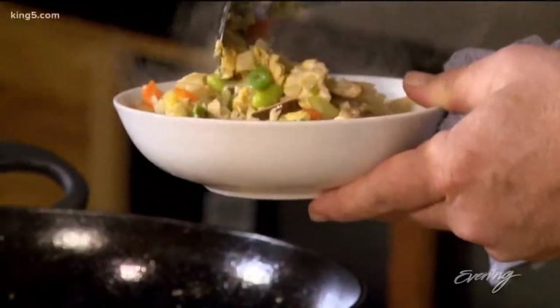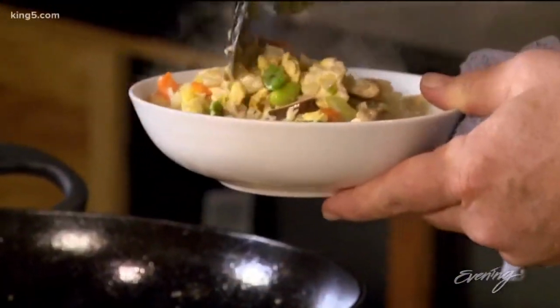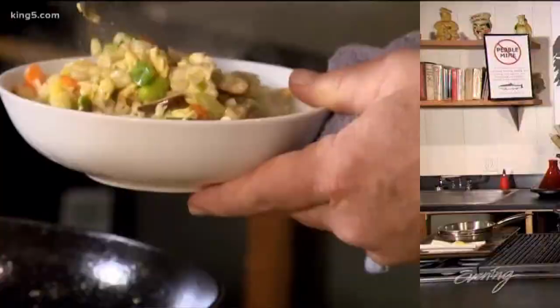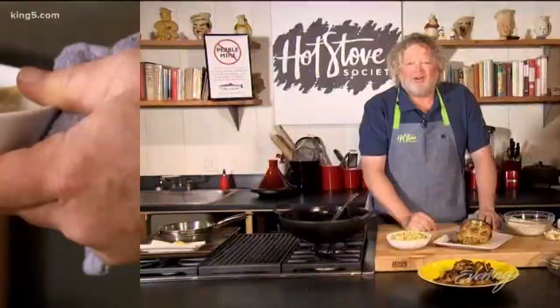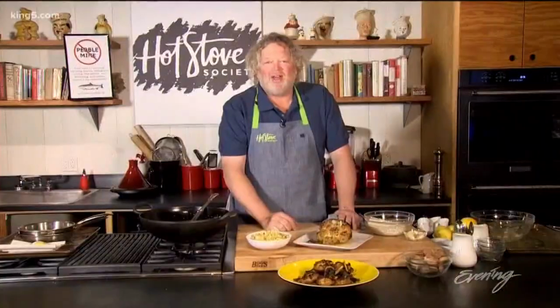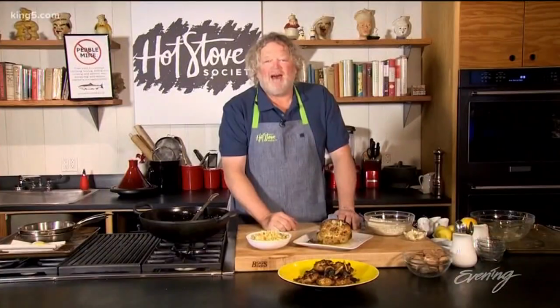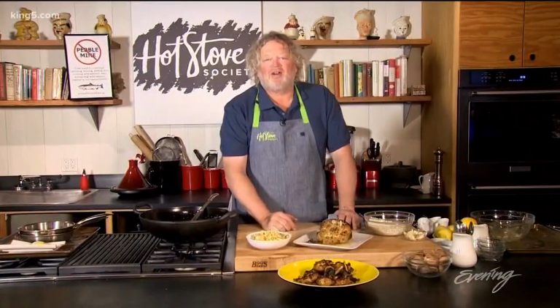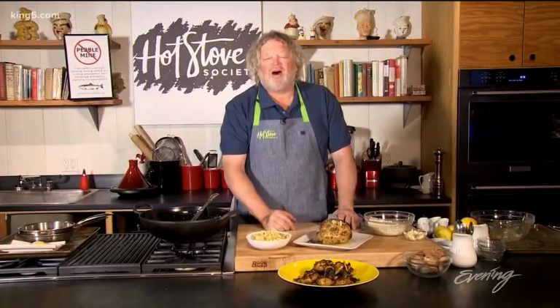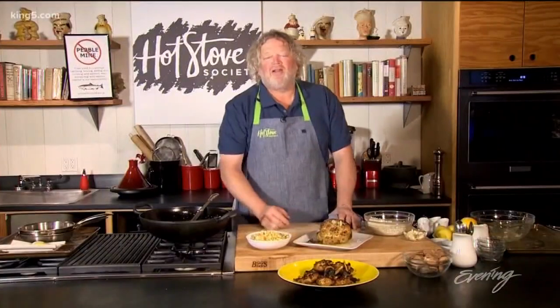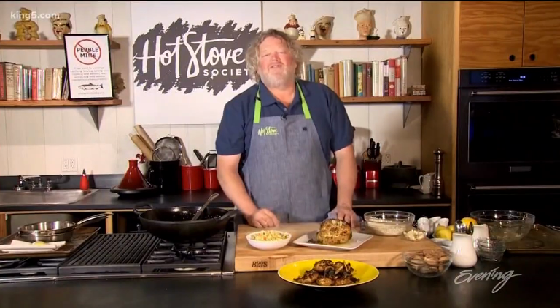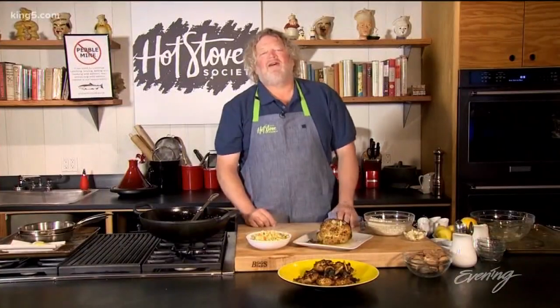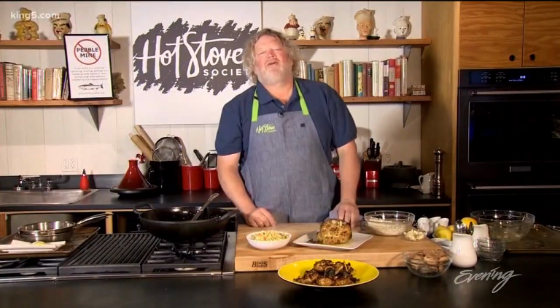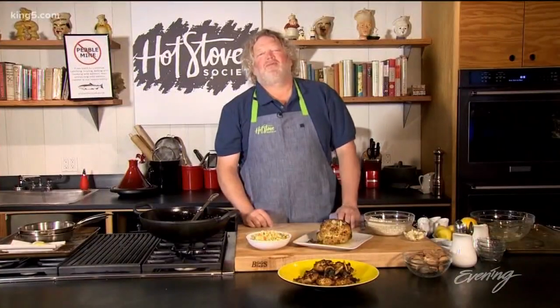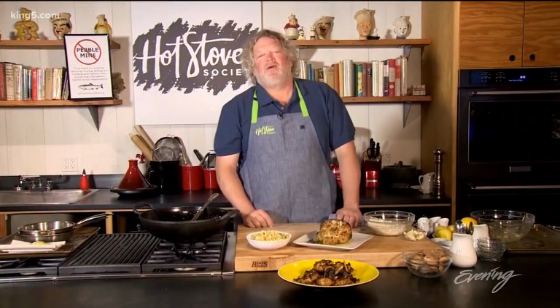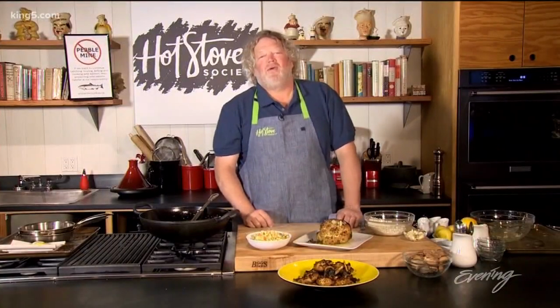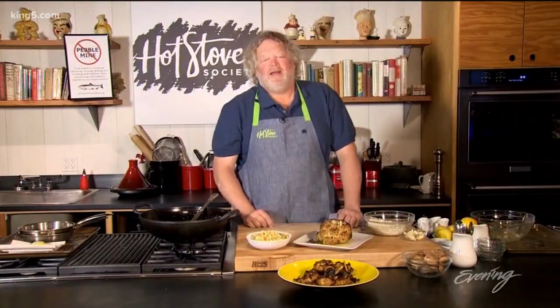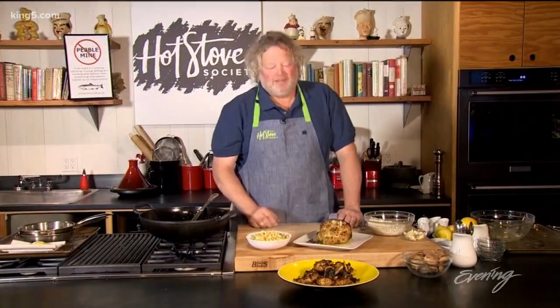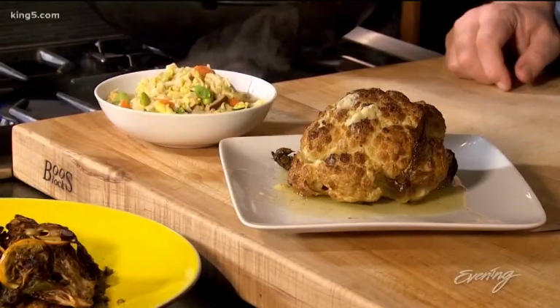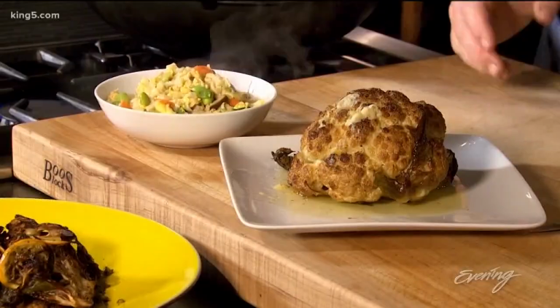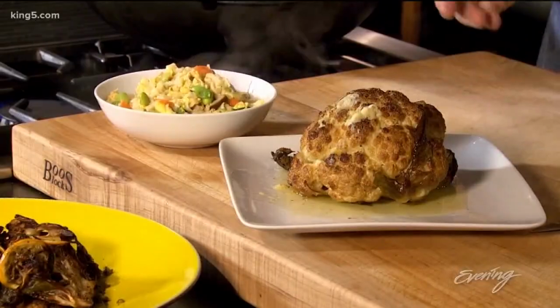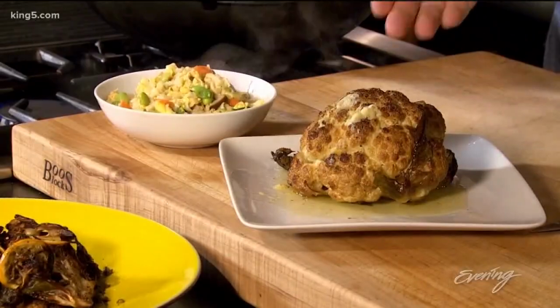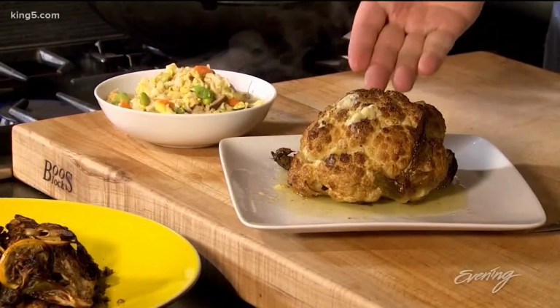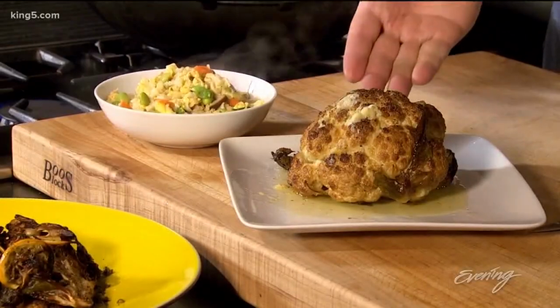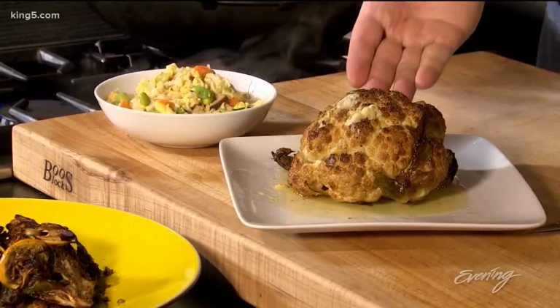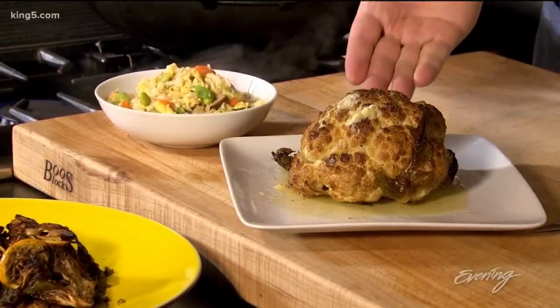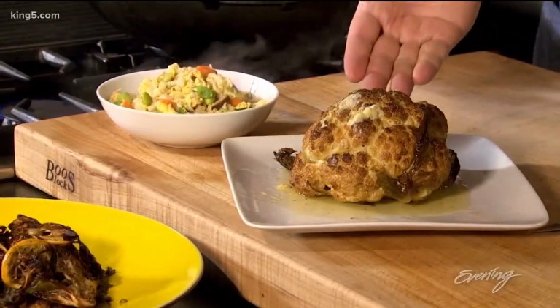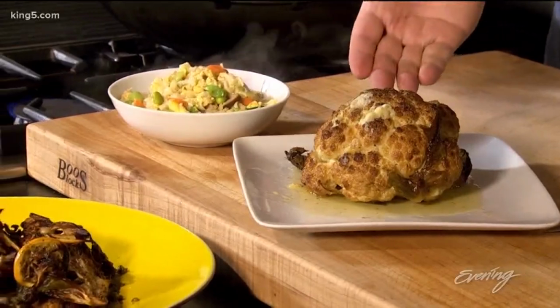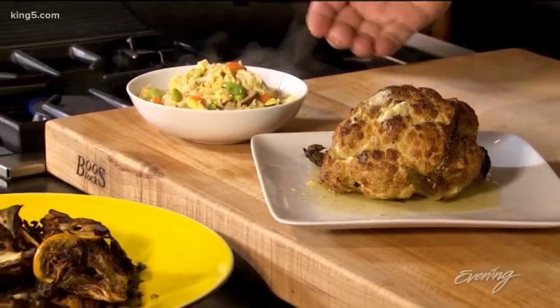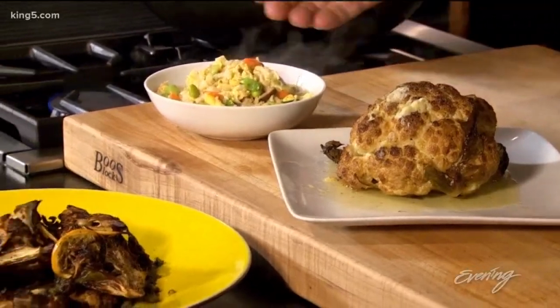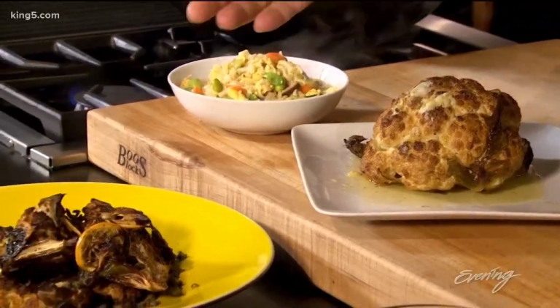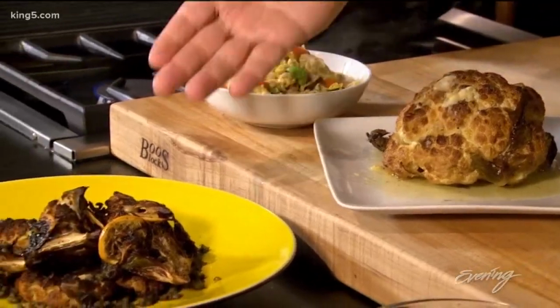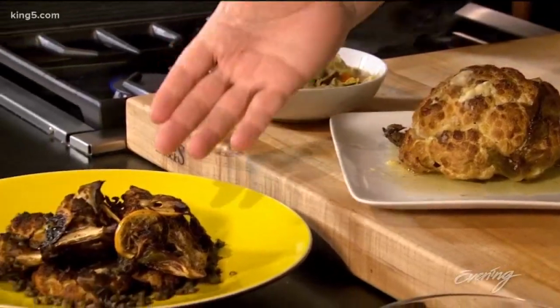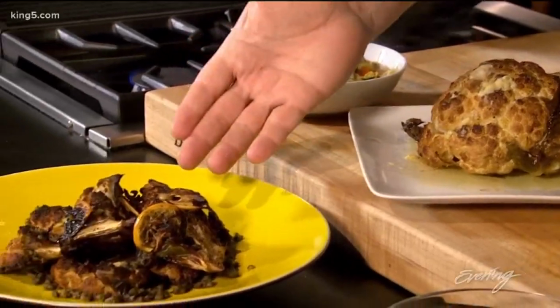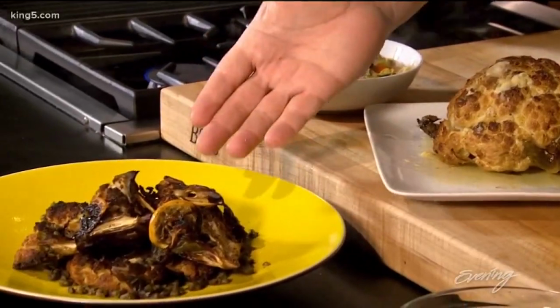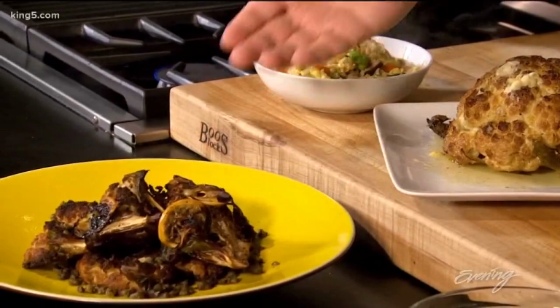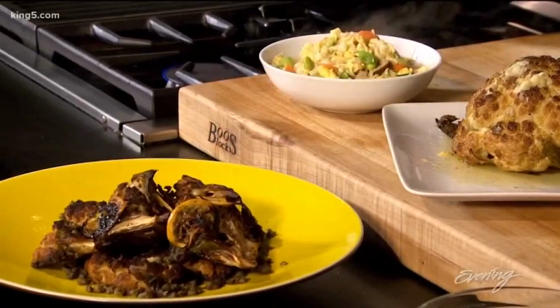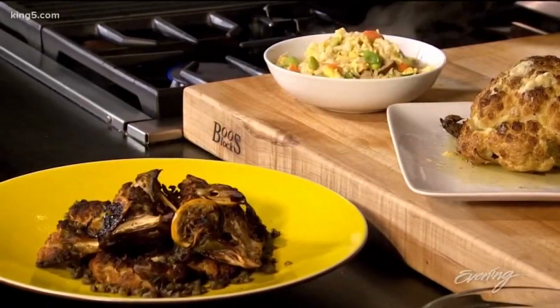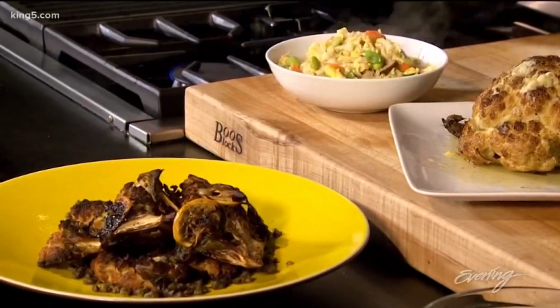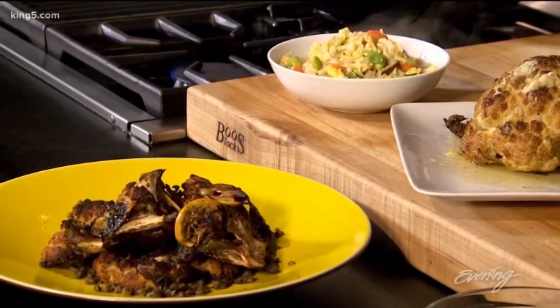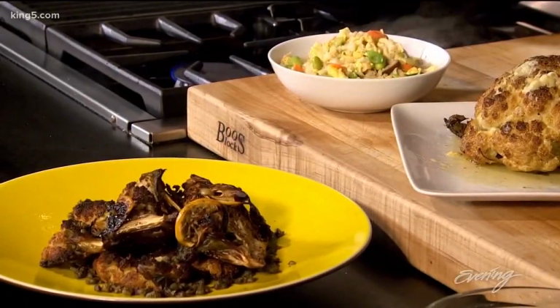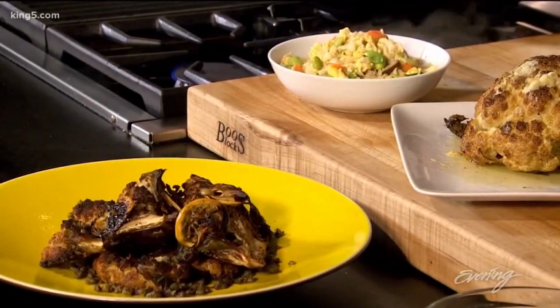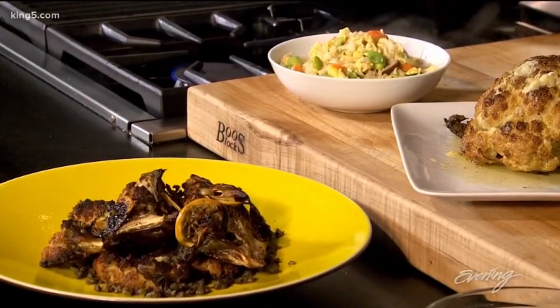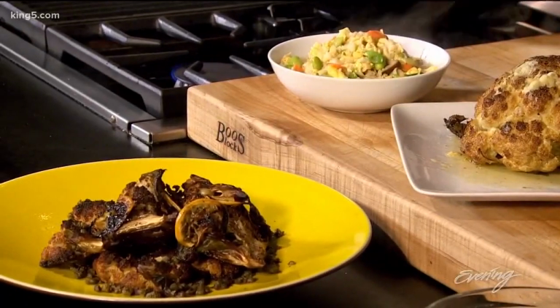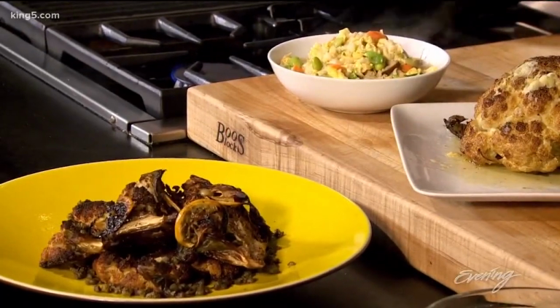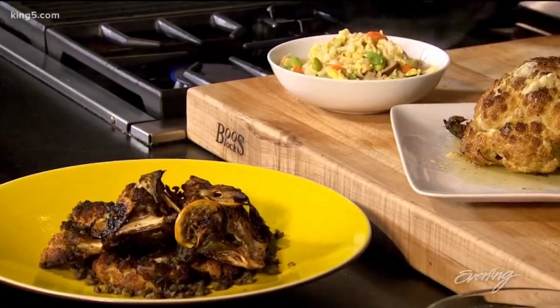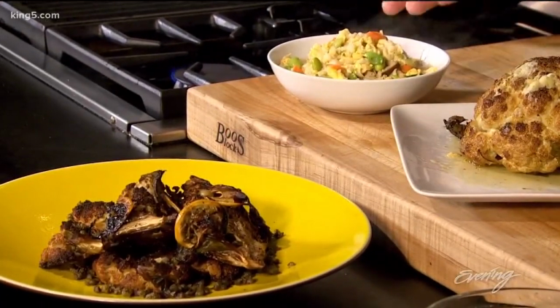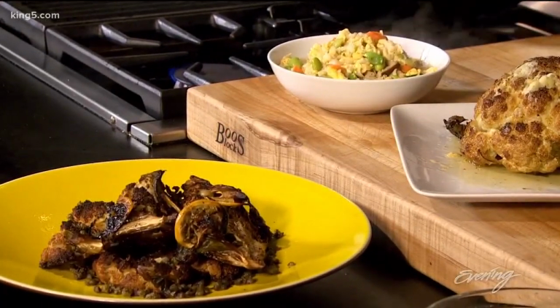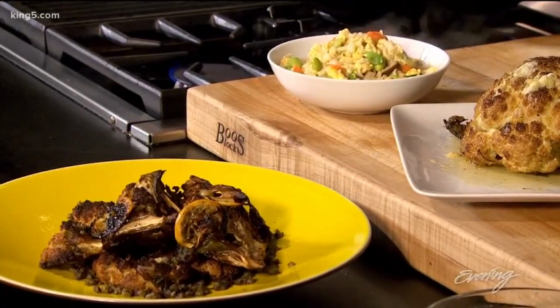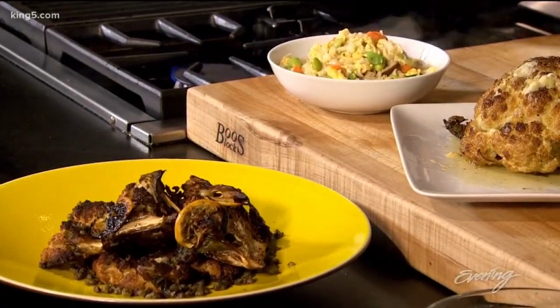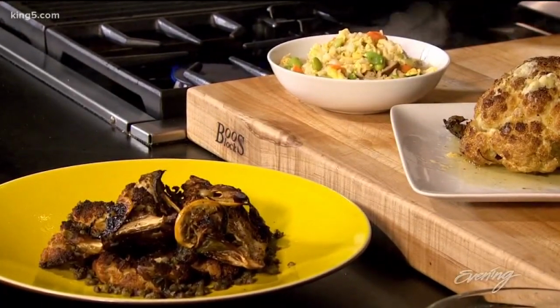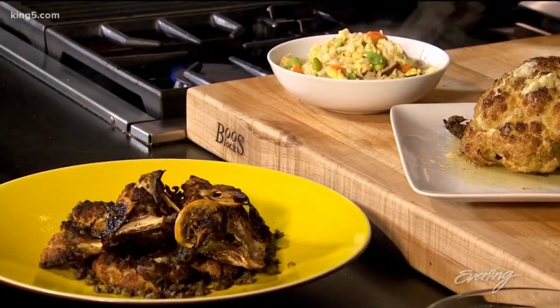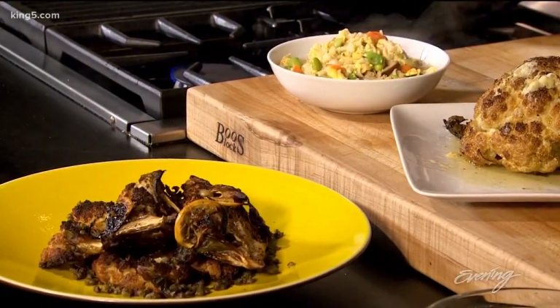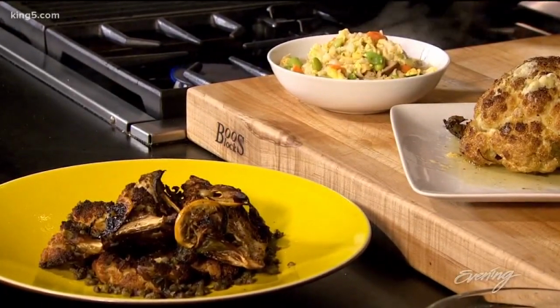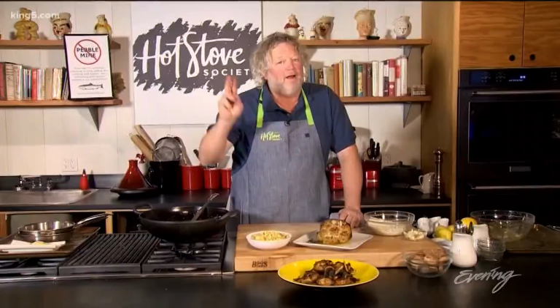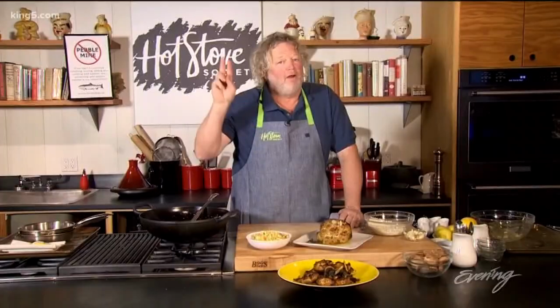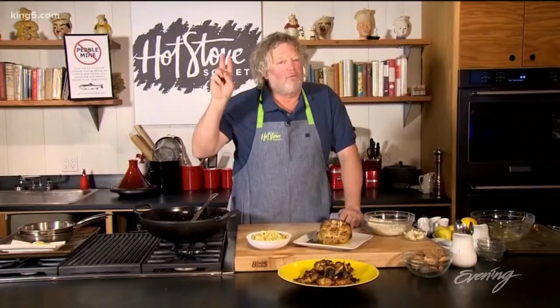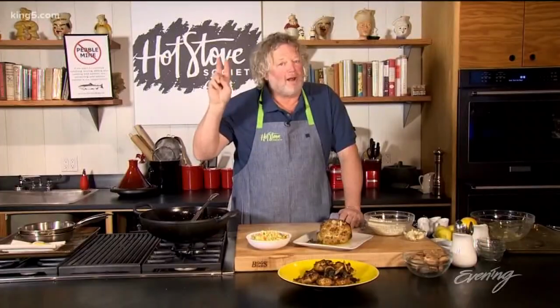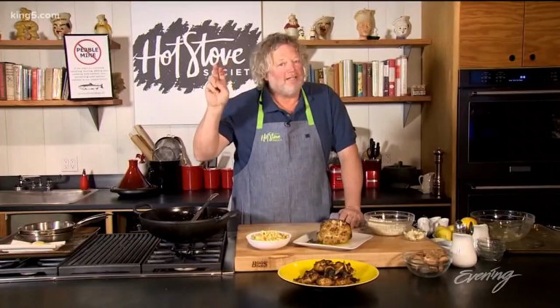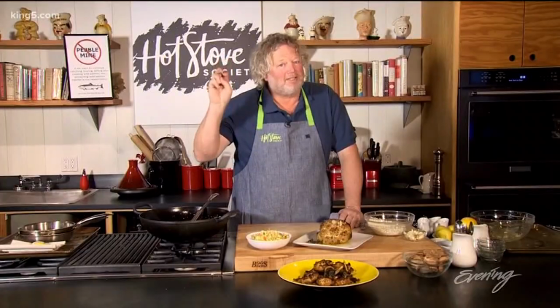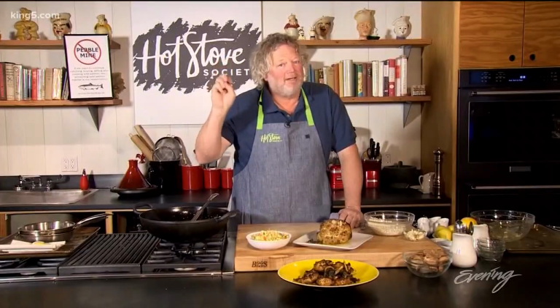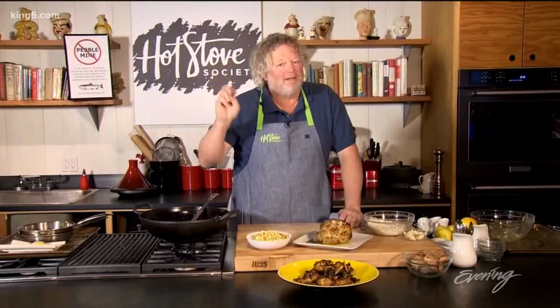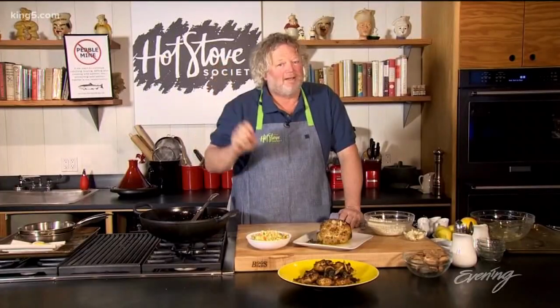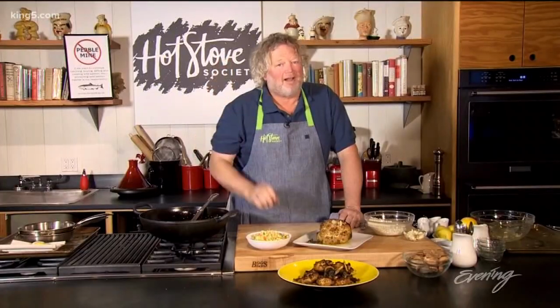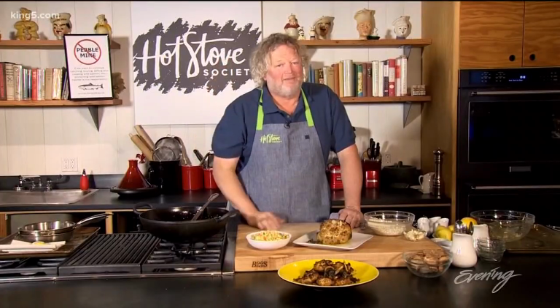So there you have cauliflower three ways: whole roasted, lemon fried chunks, and of course our fried riced cauliflower.